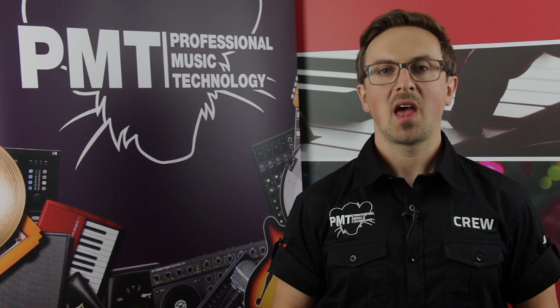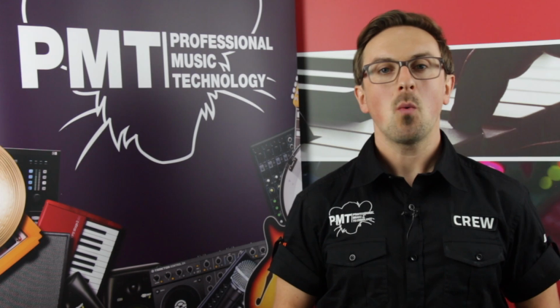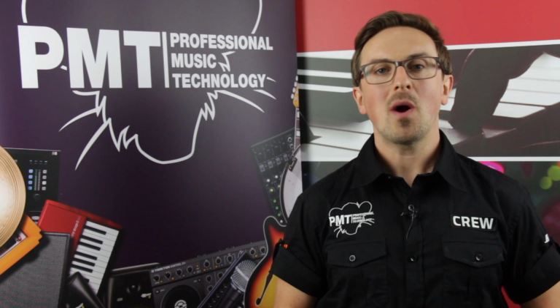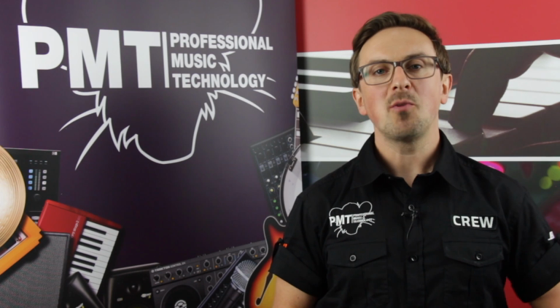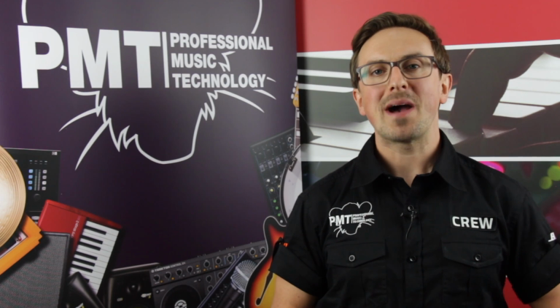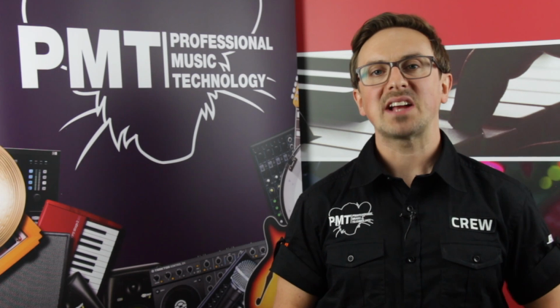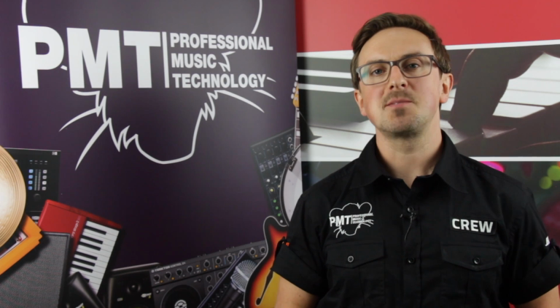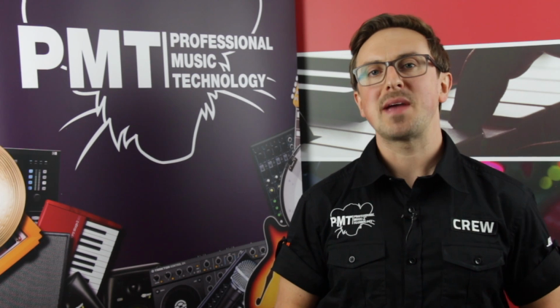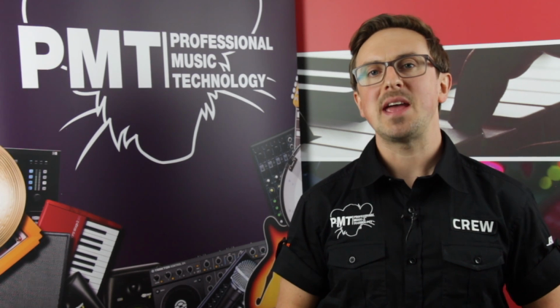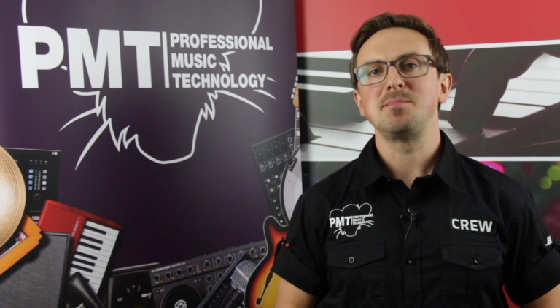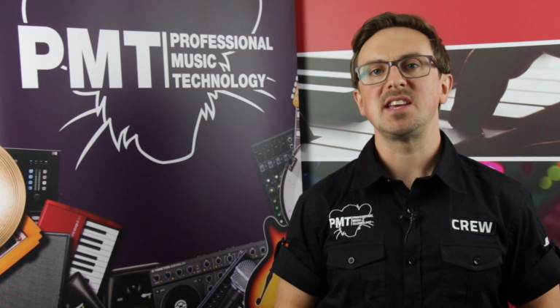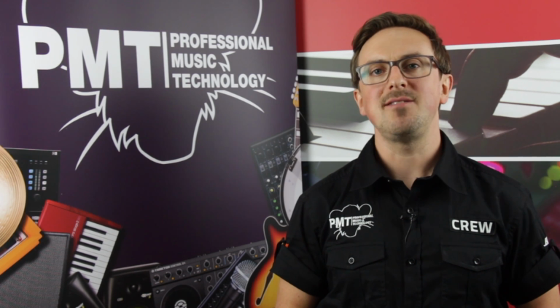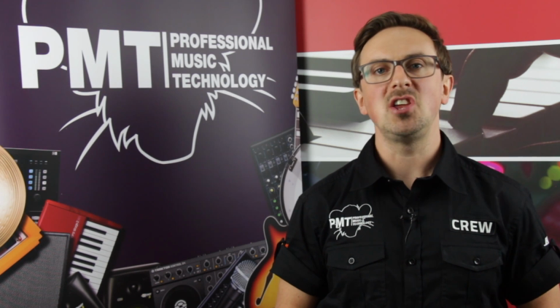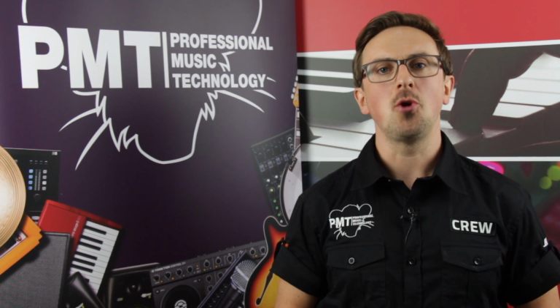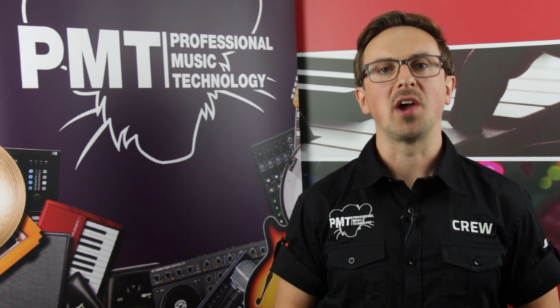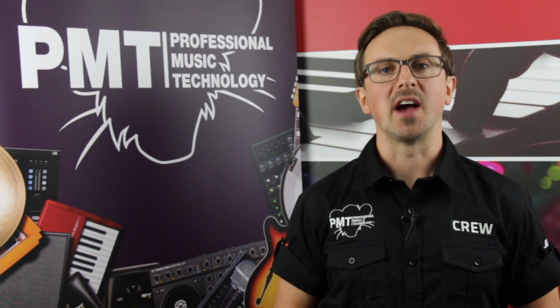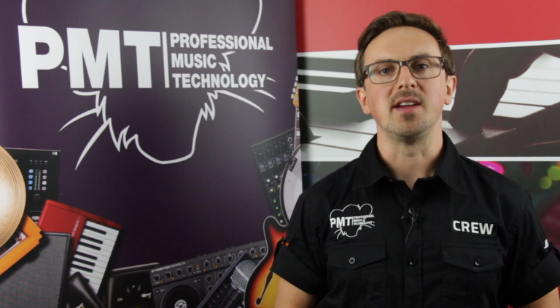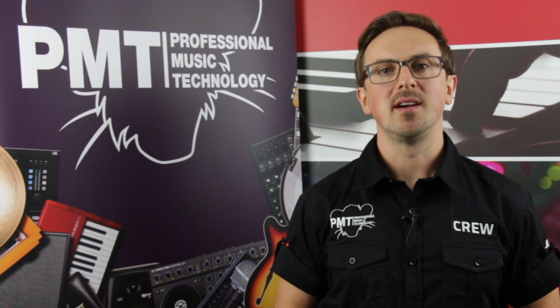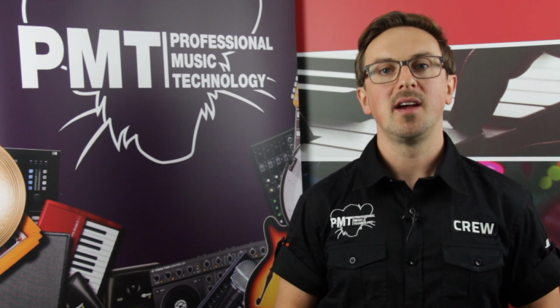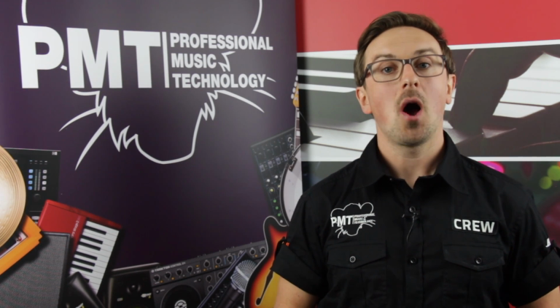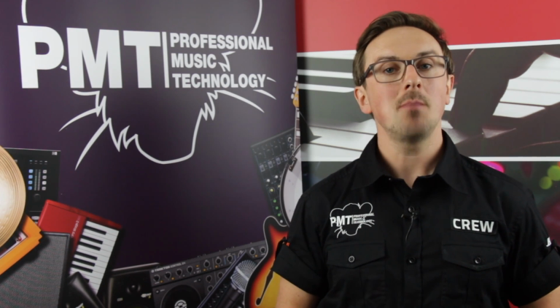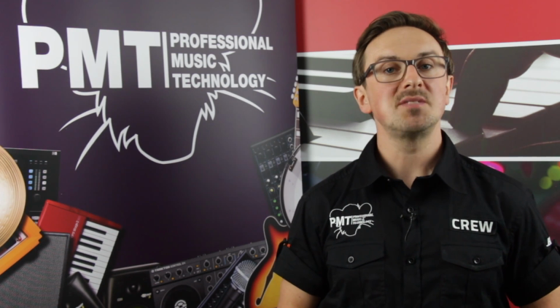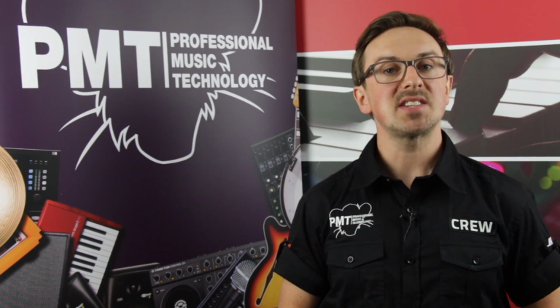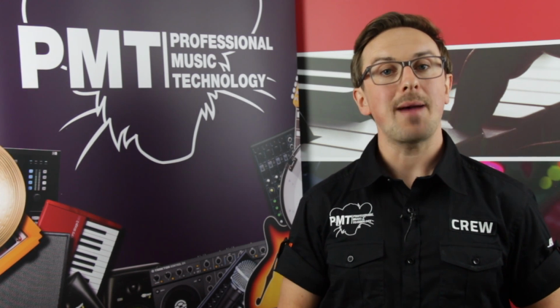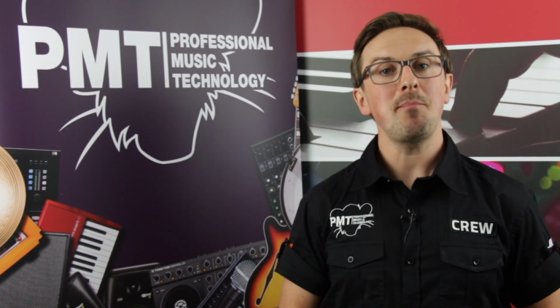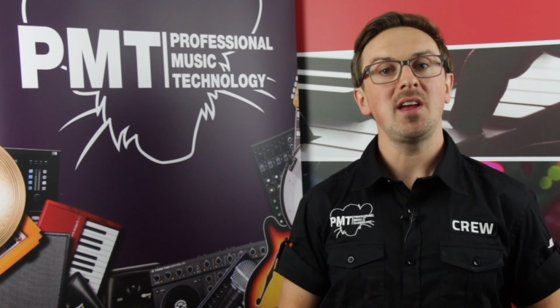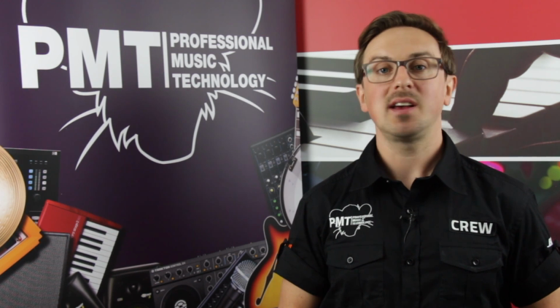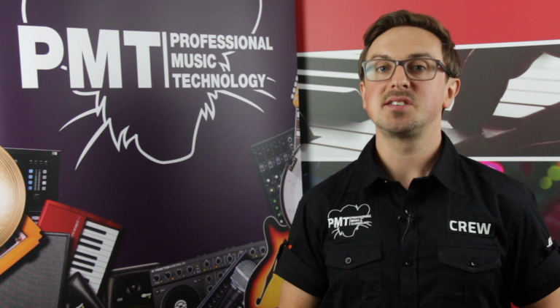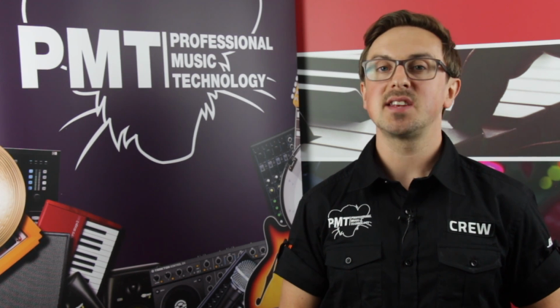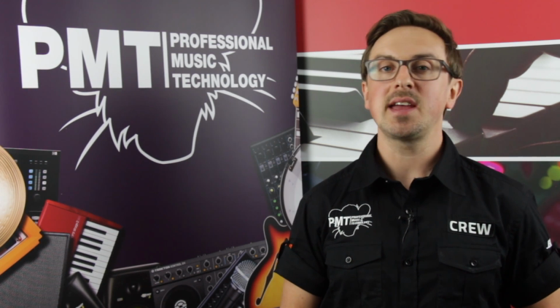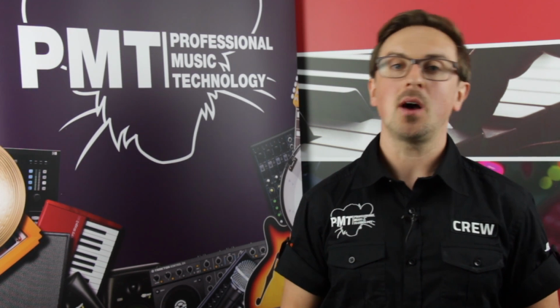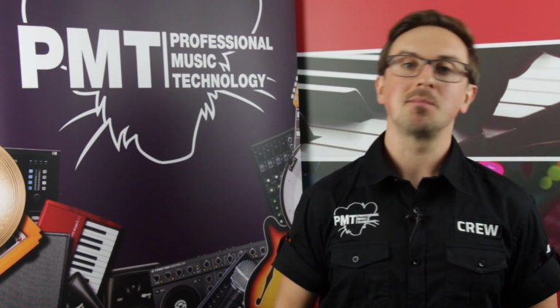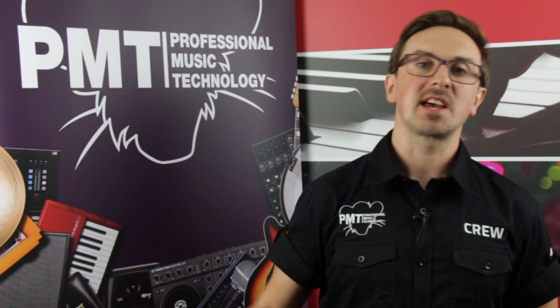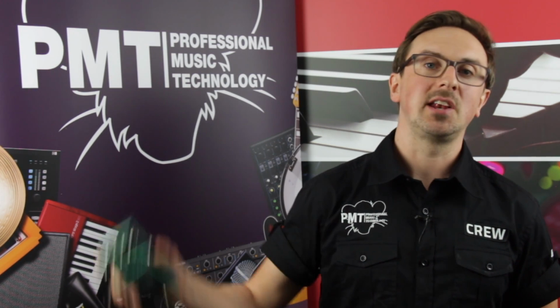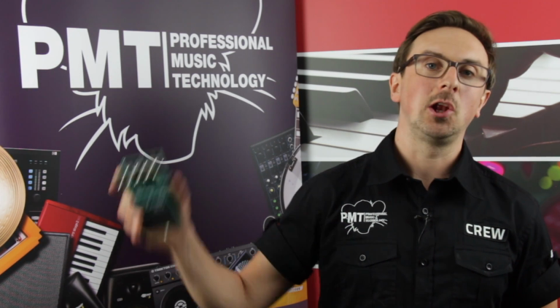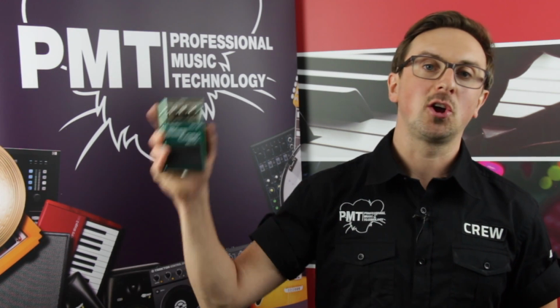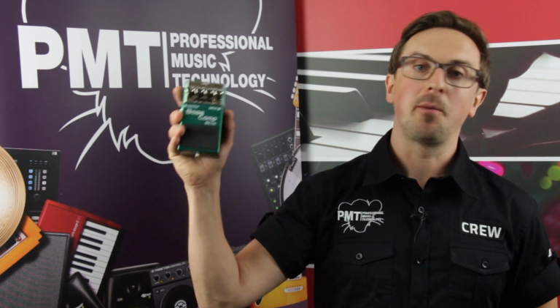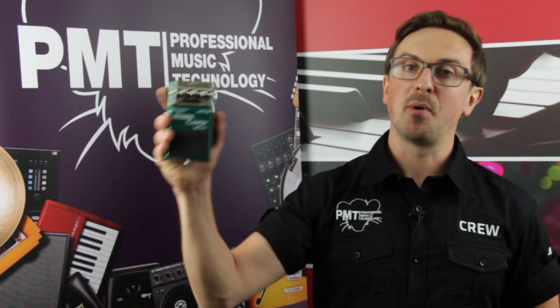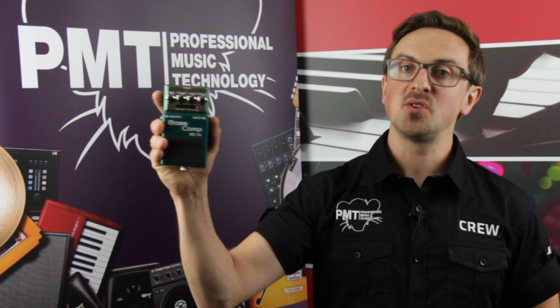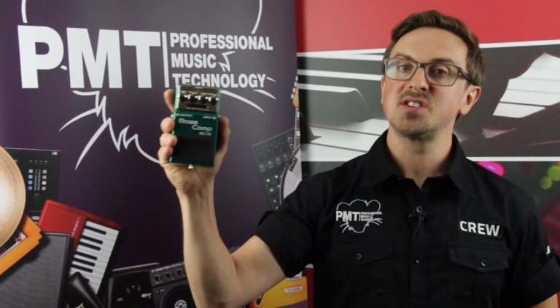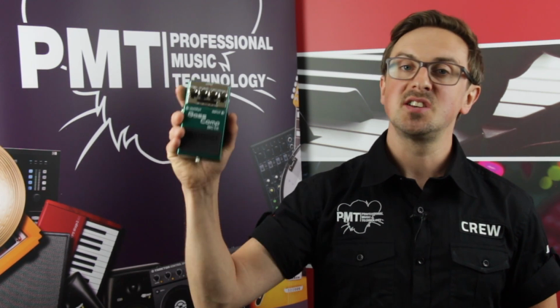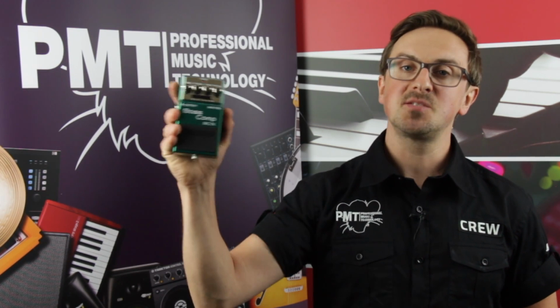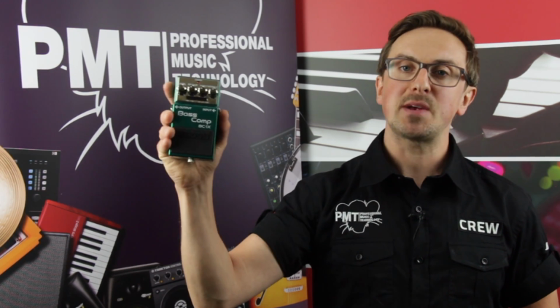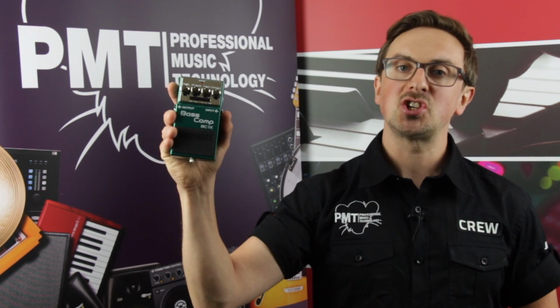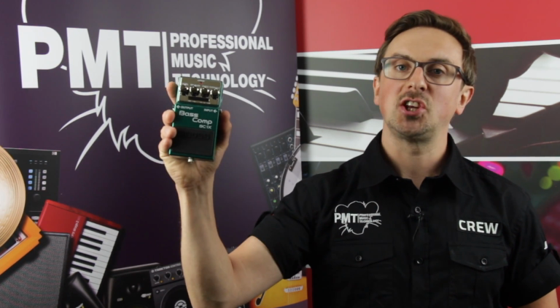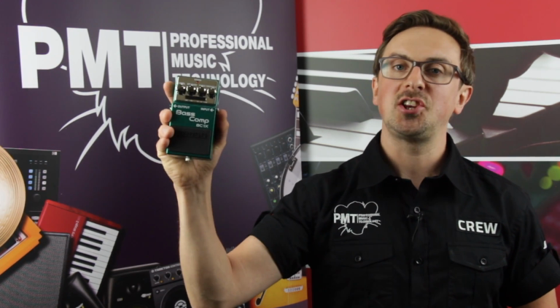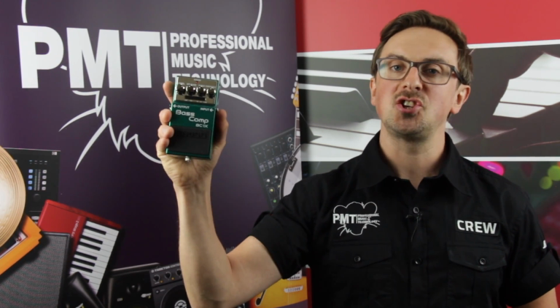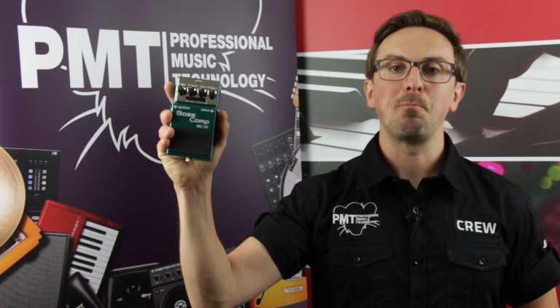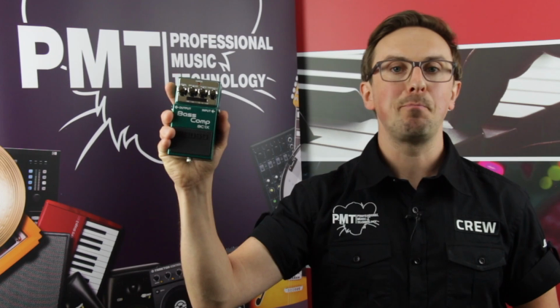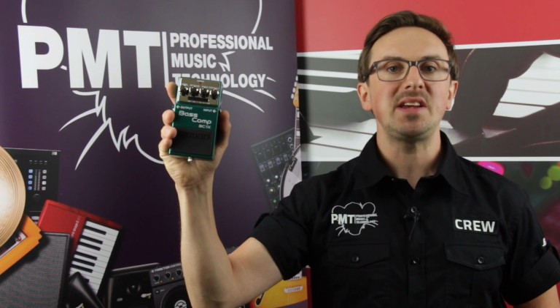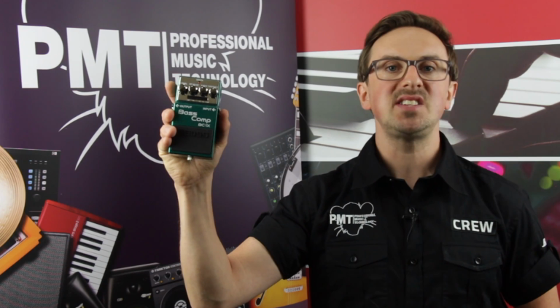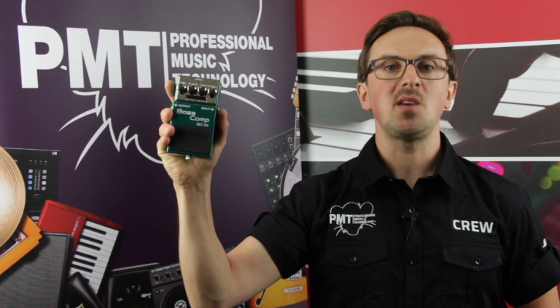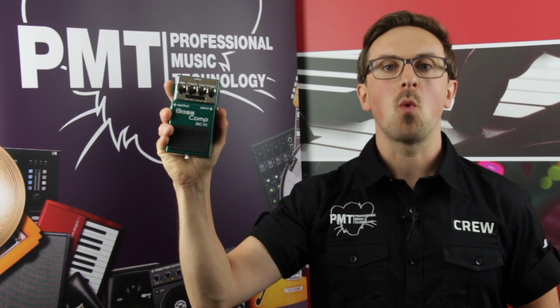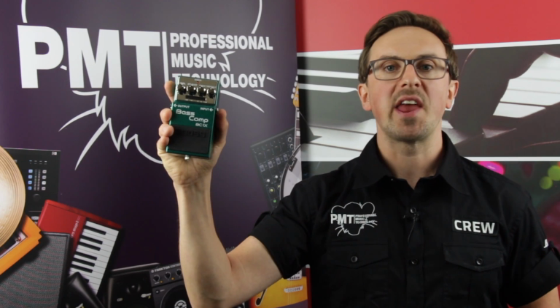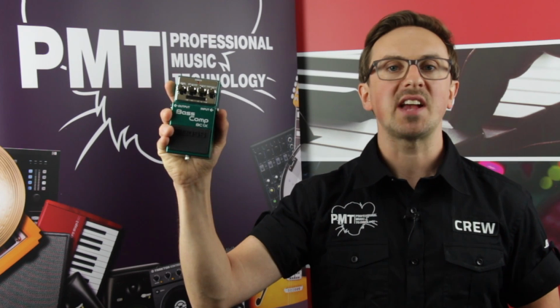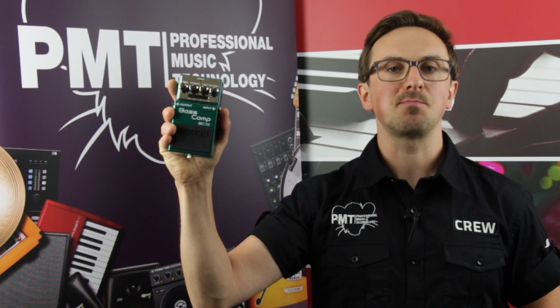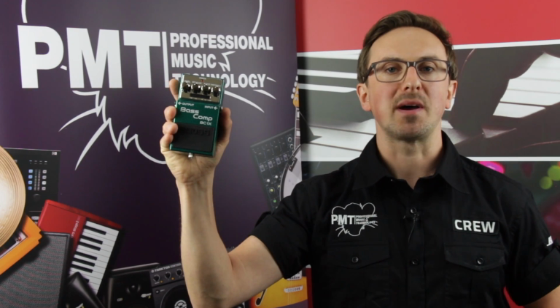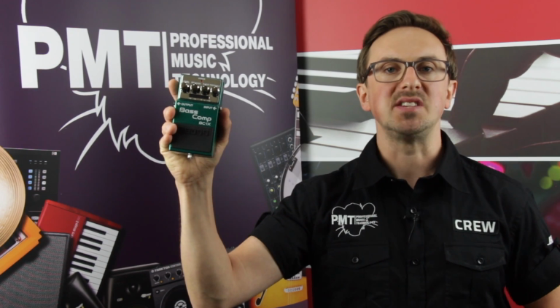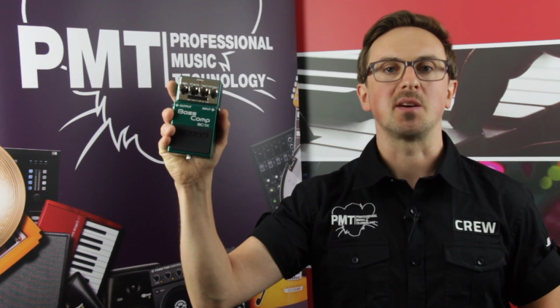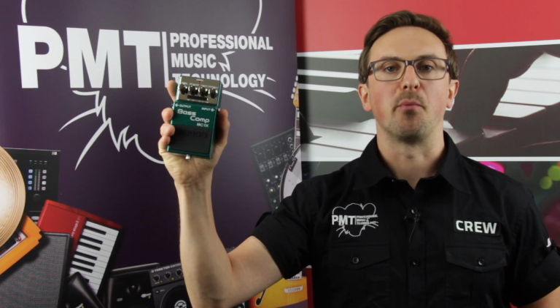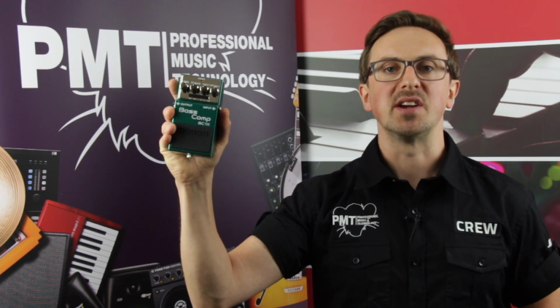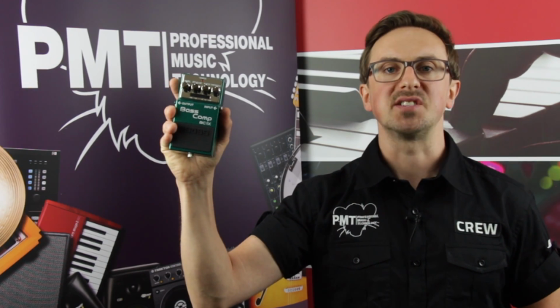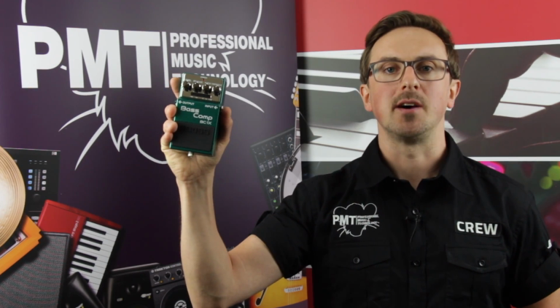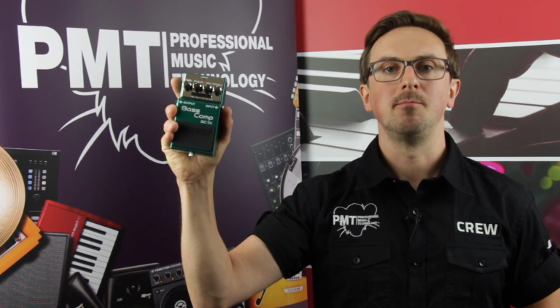Welcome back to PMTVUK. I'm Sam and today I'm taking a look at the BOSS Special Edition BC1X Bass Compressor.